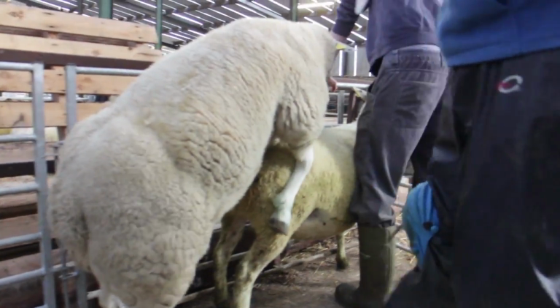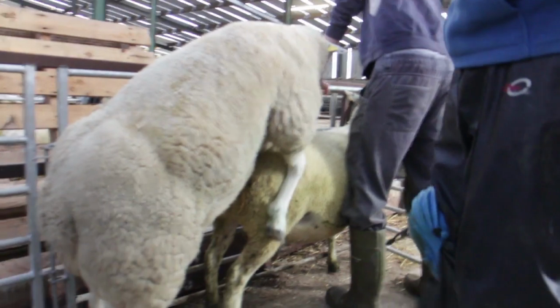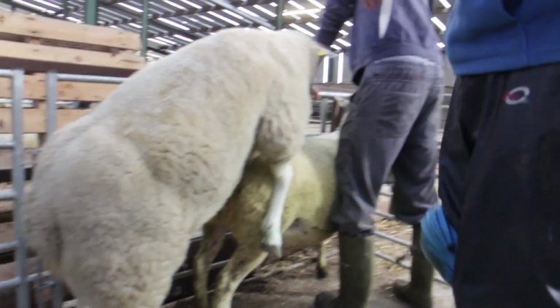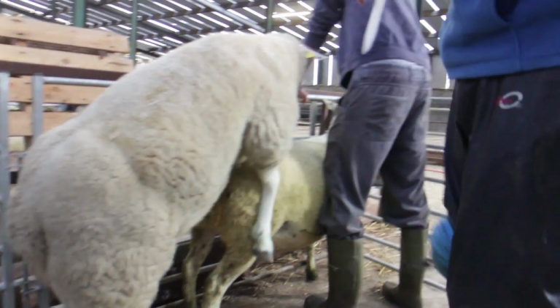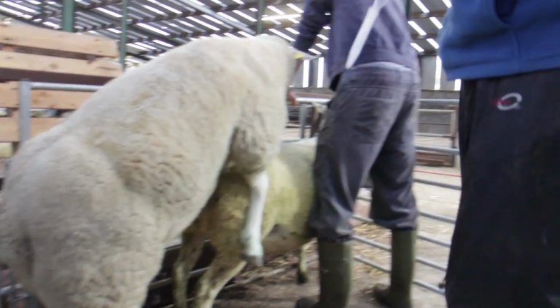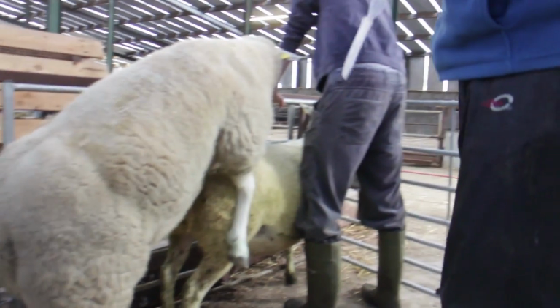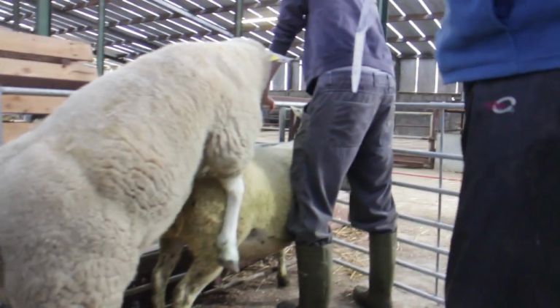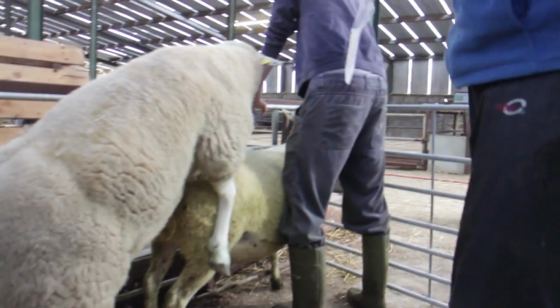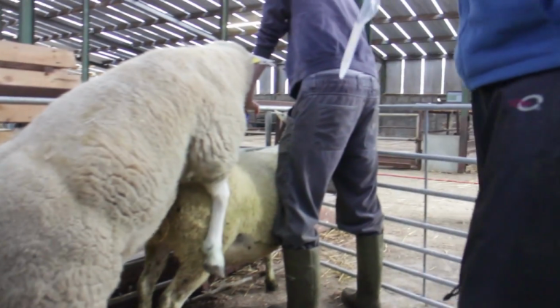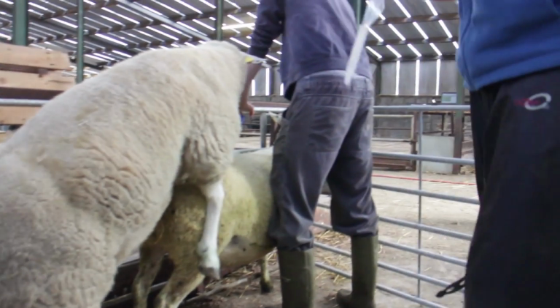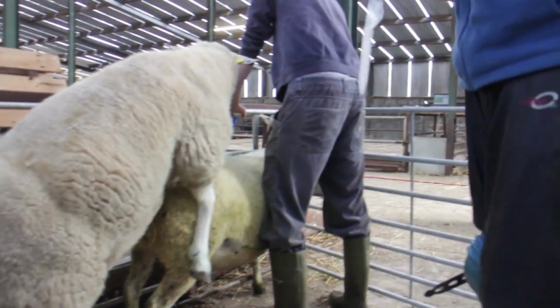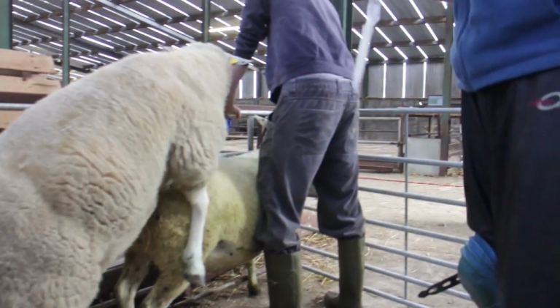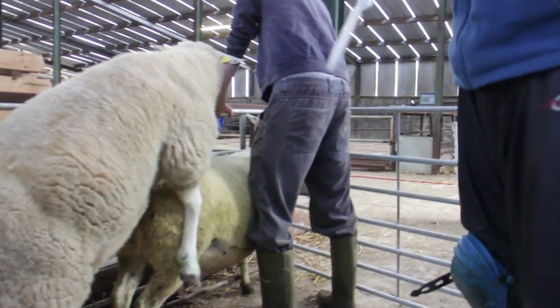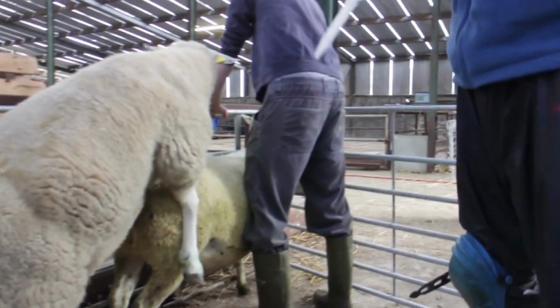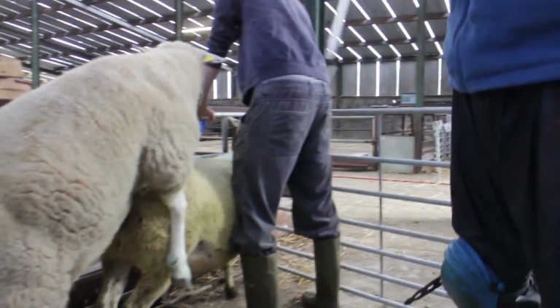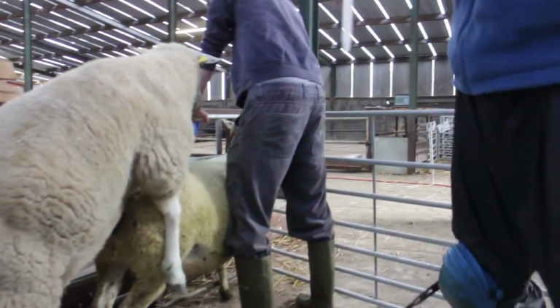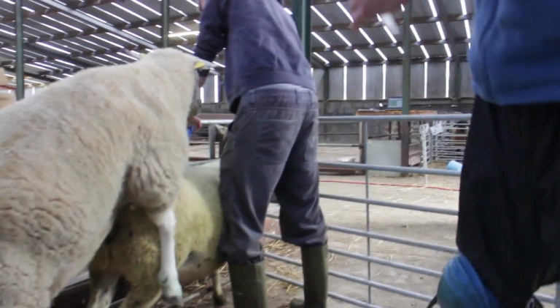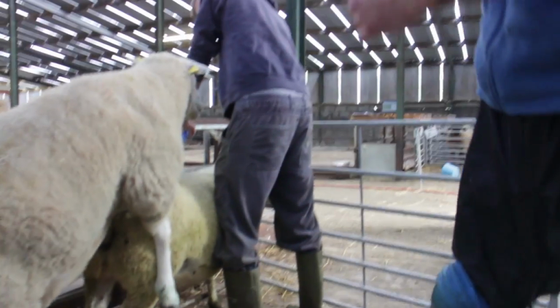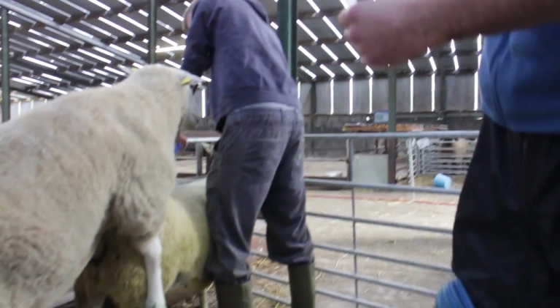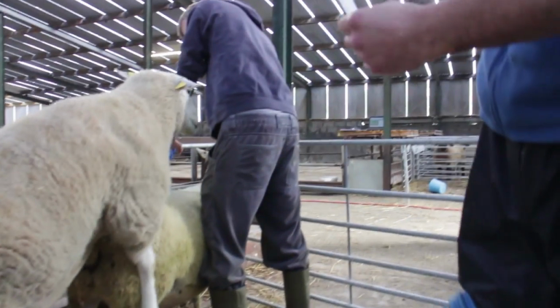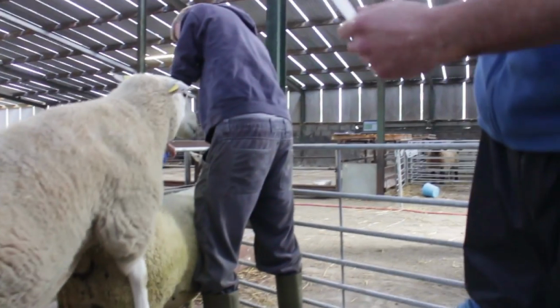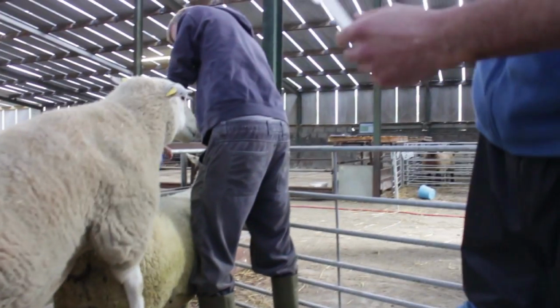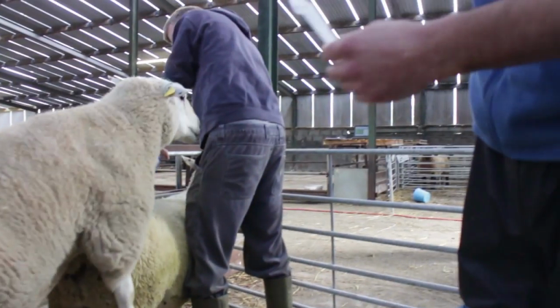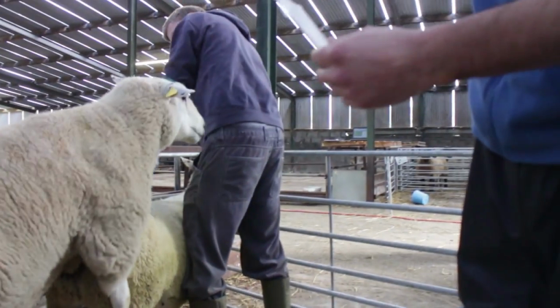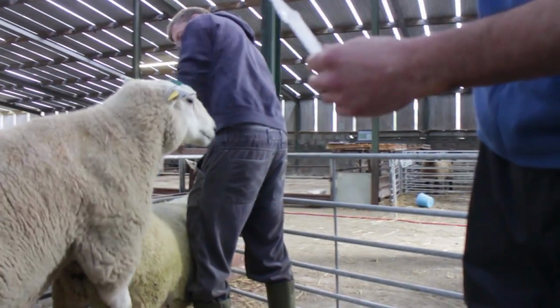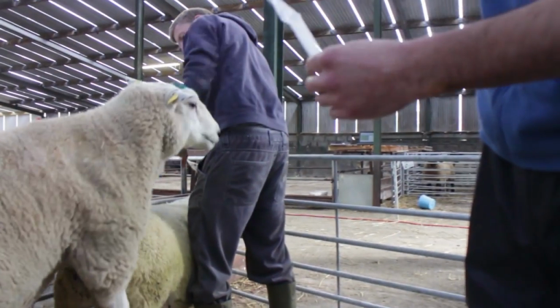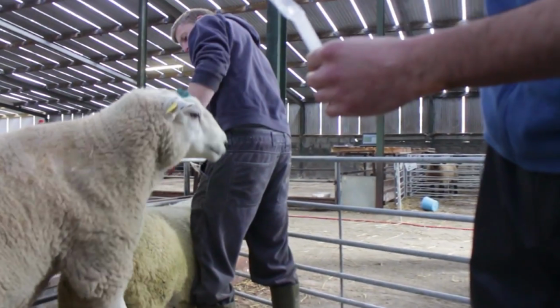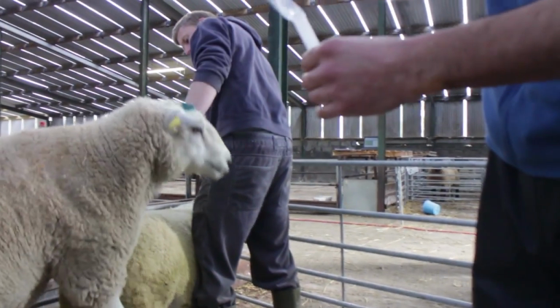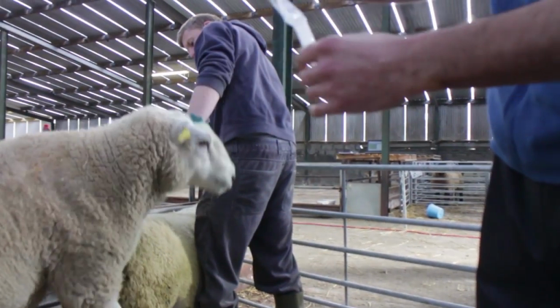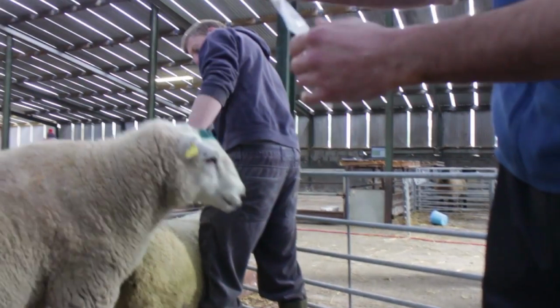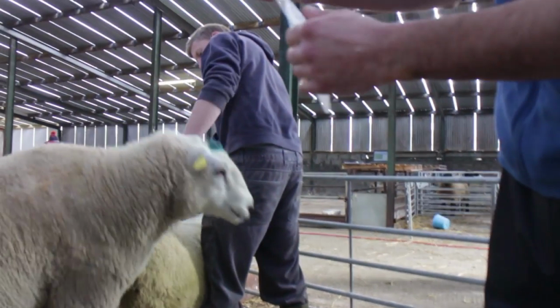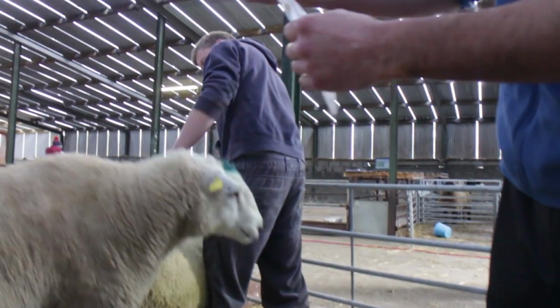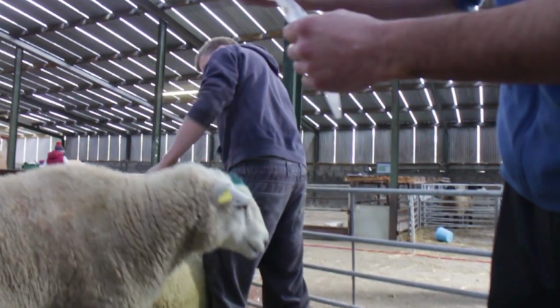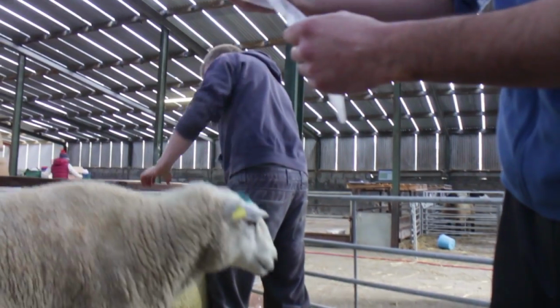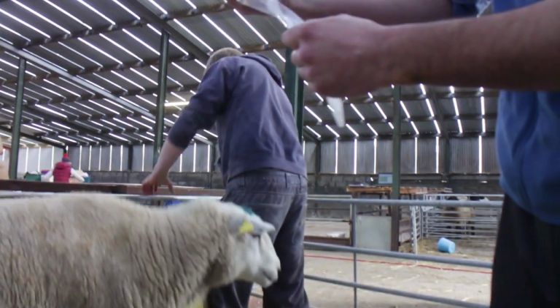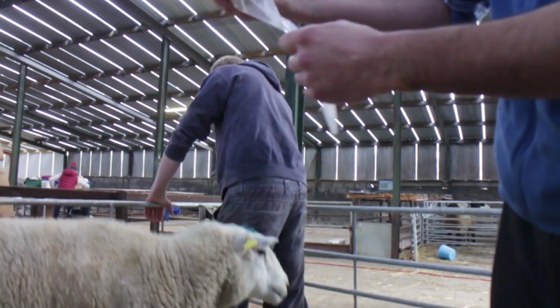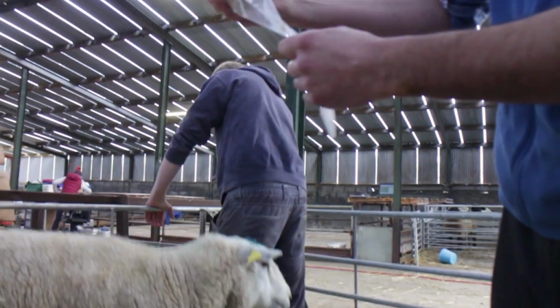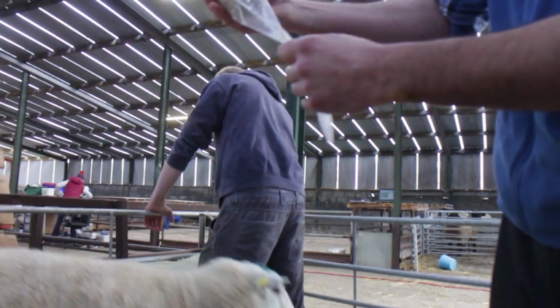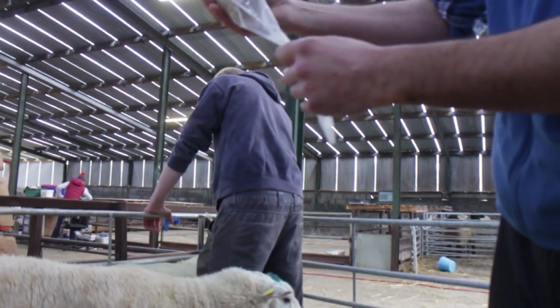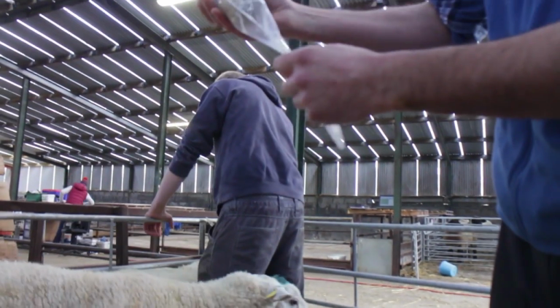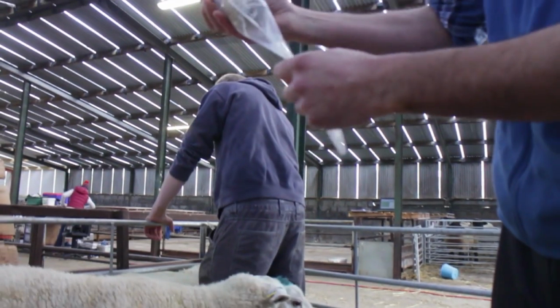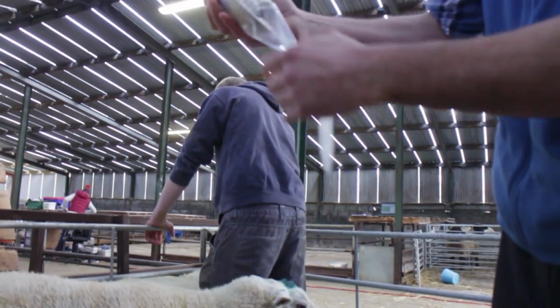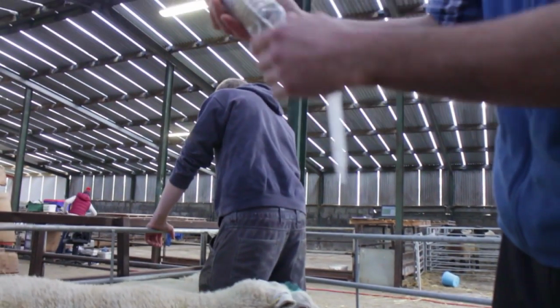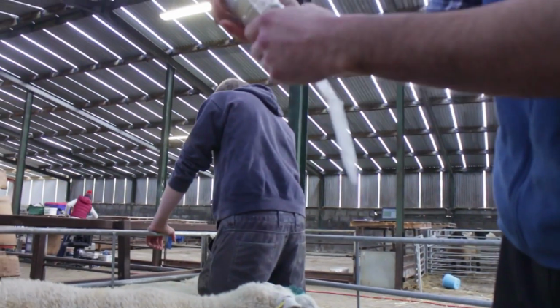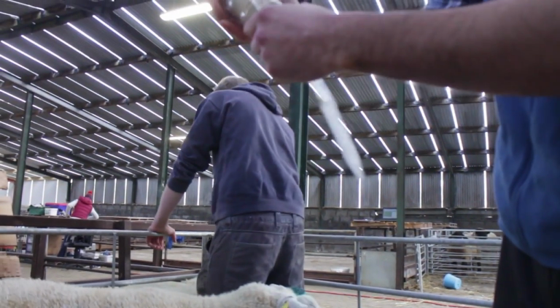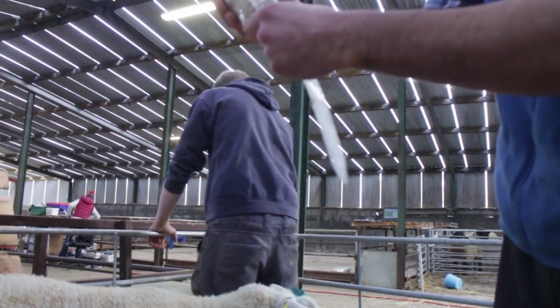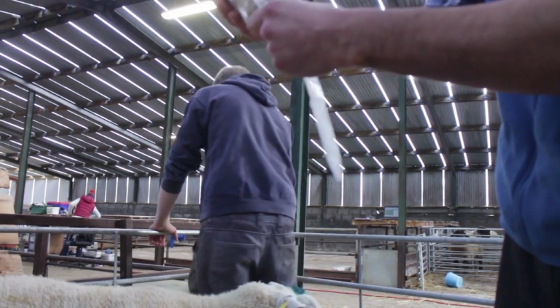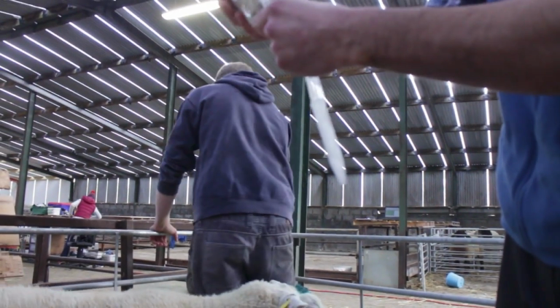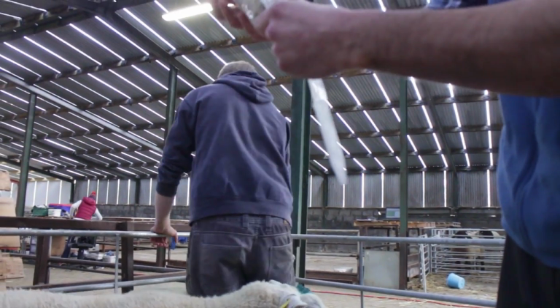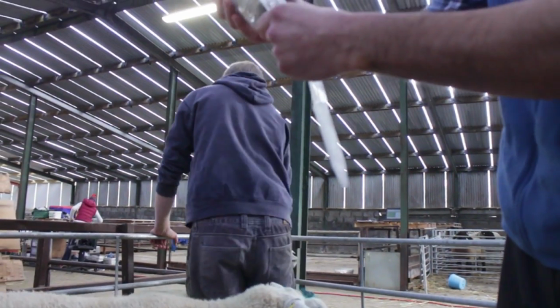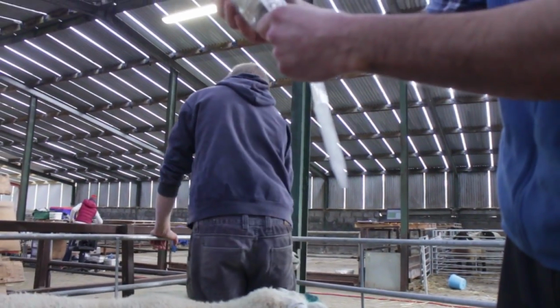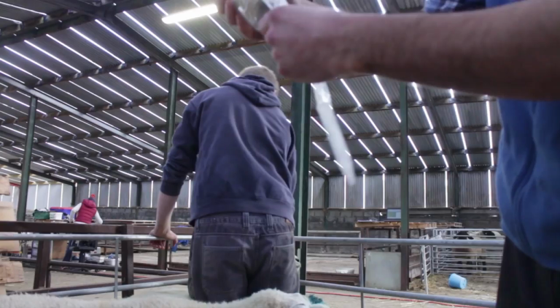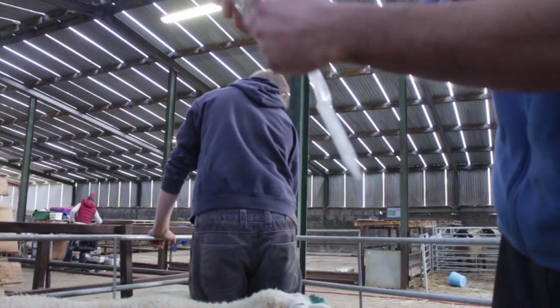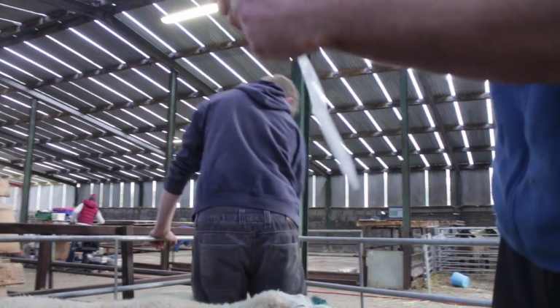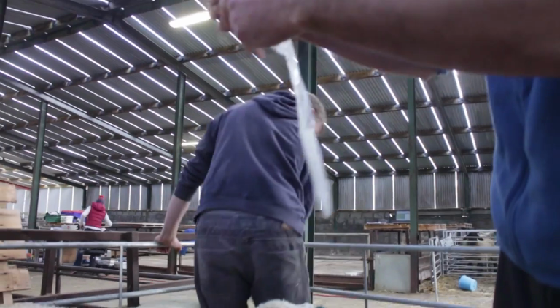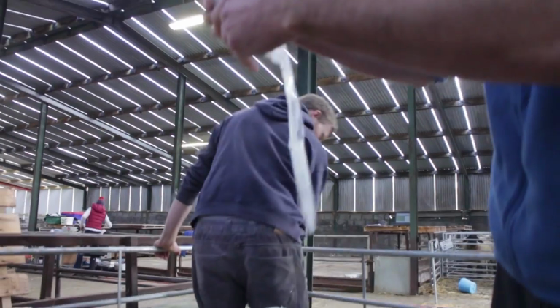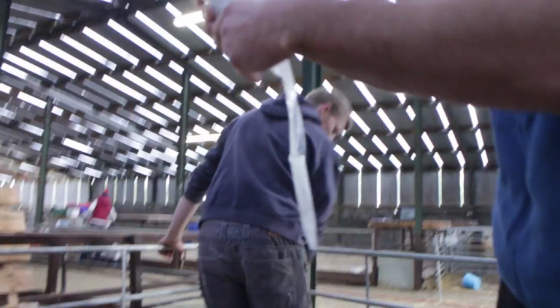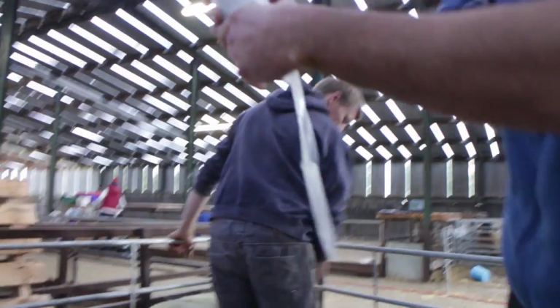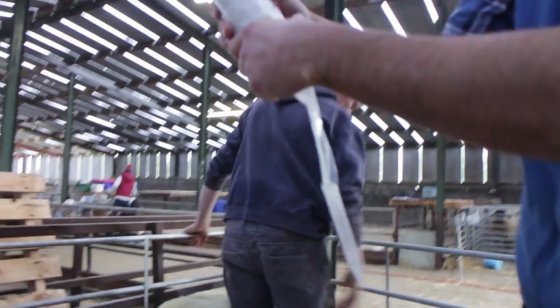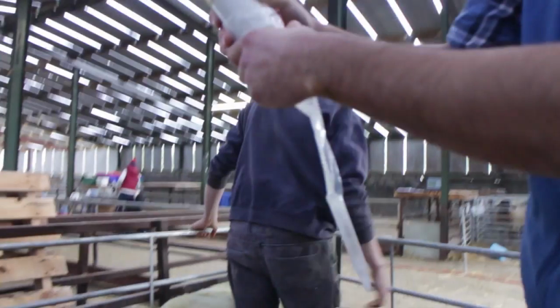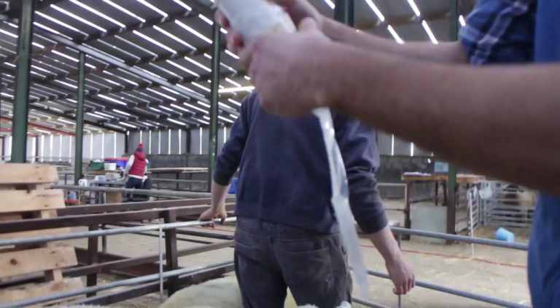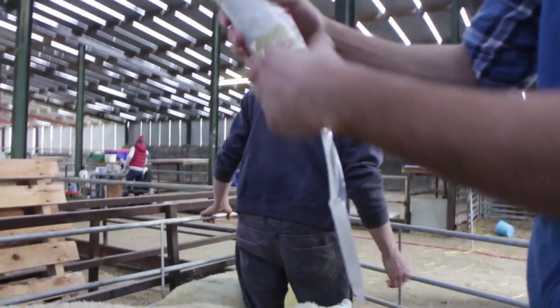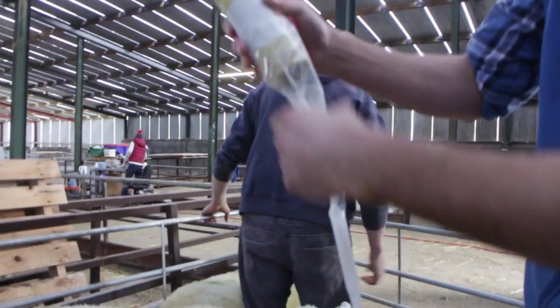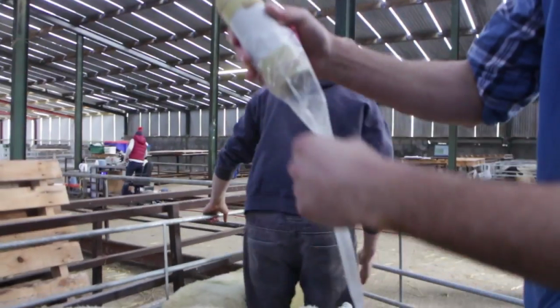The ram was very obliging. The semen has run down the sides — it's a good collection.